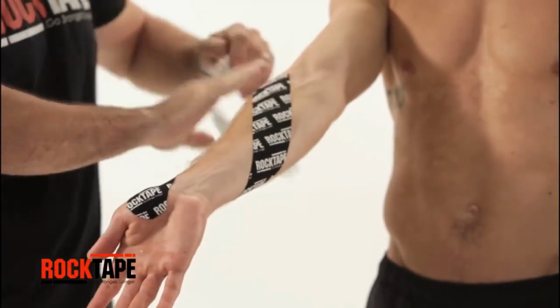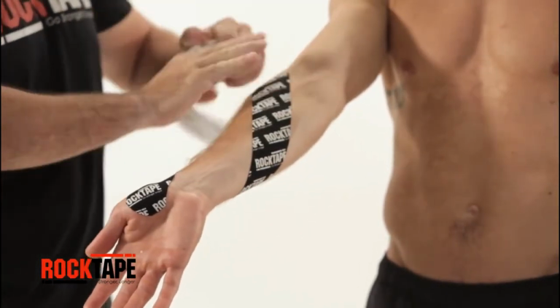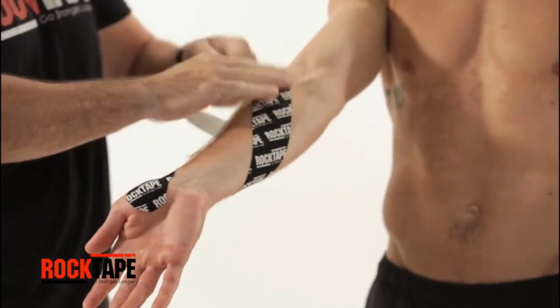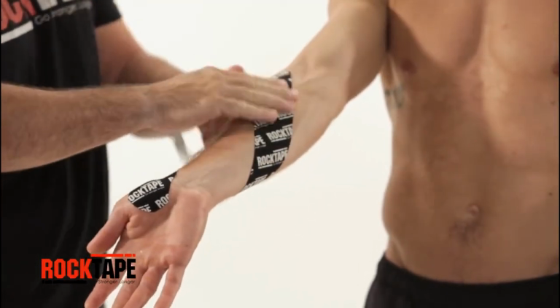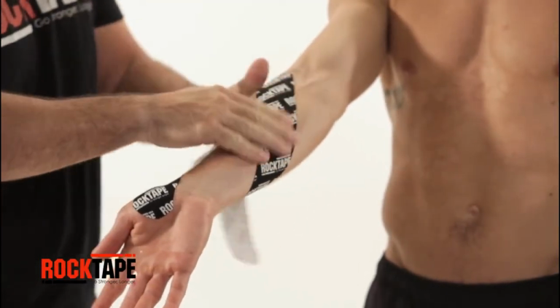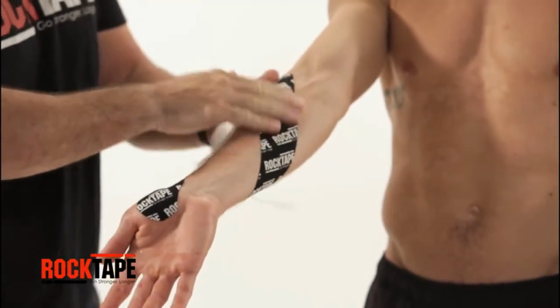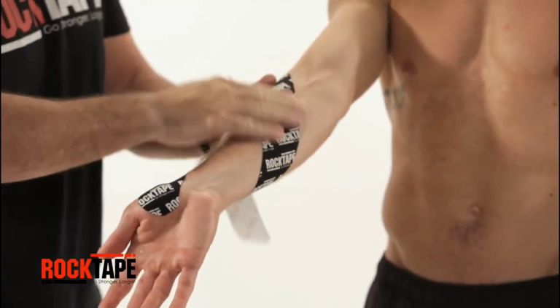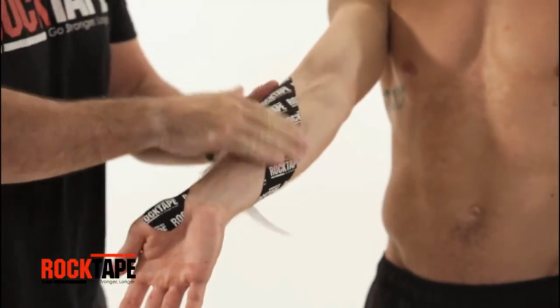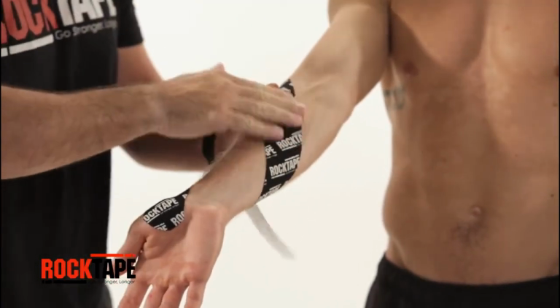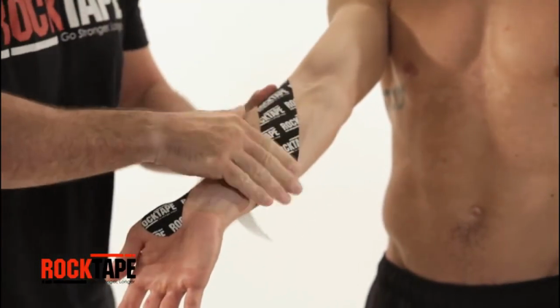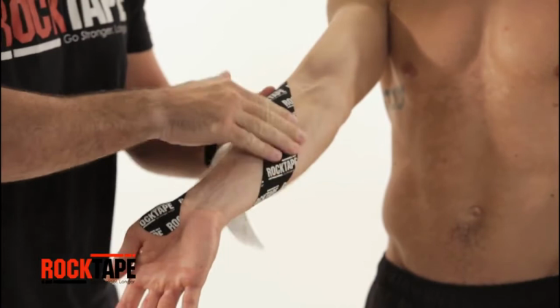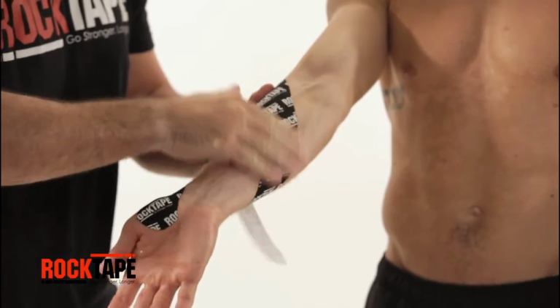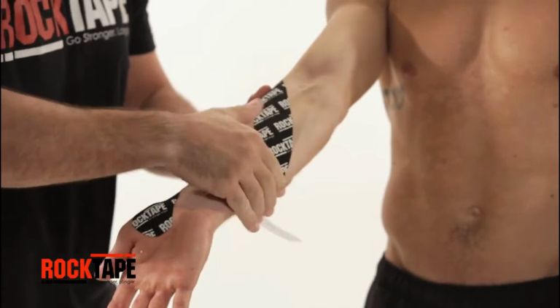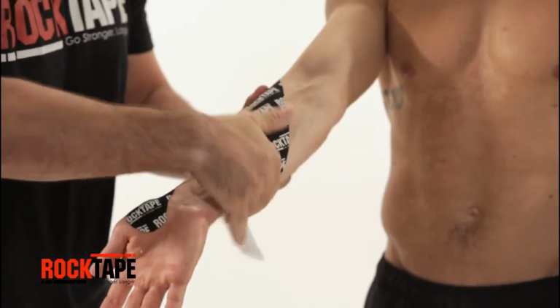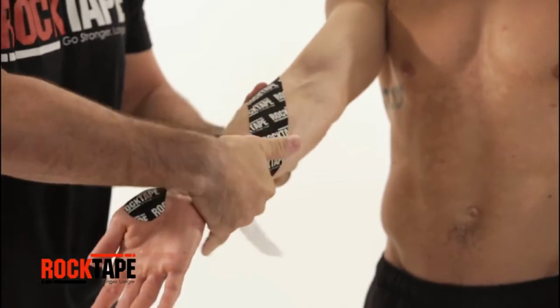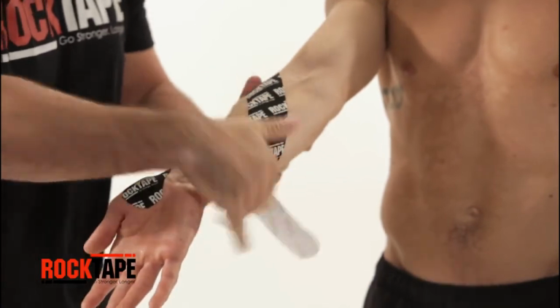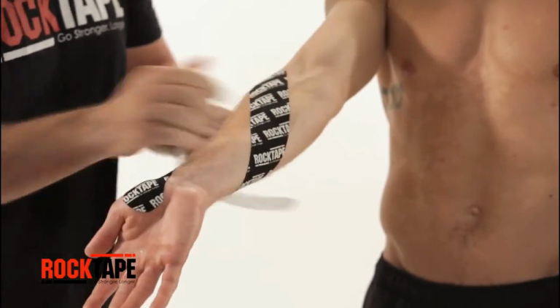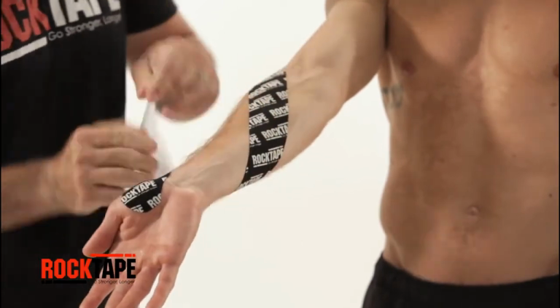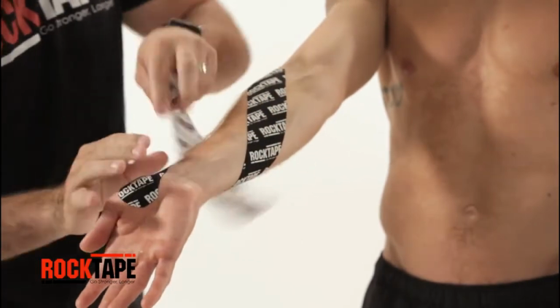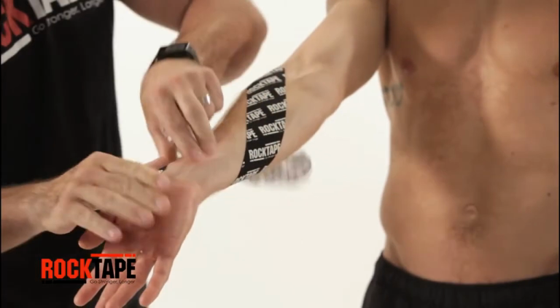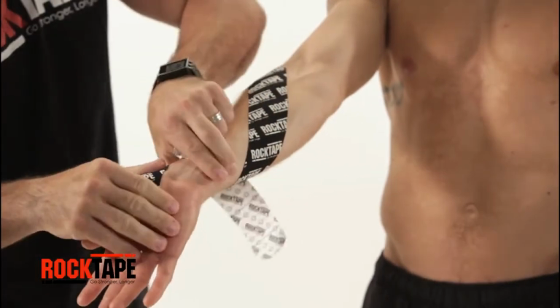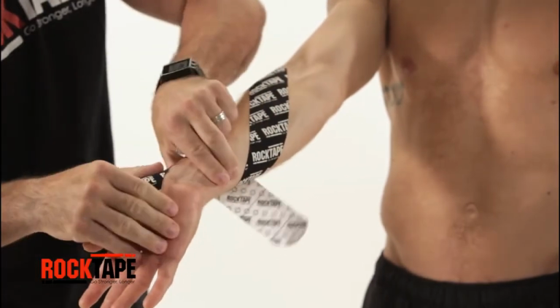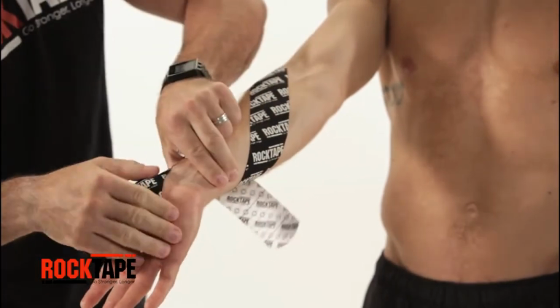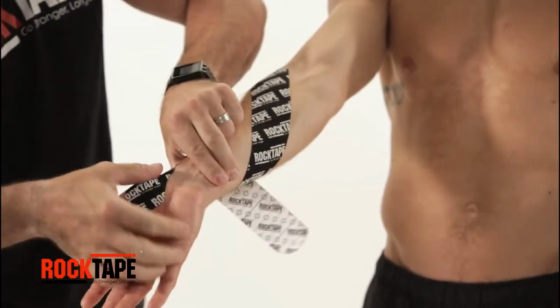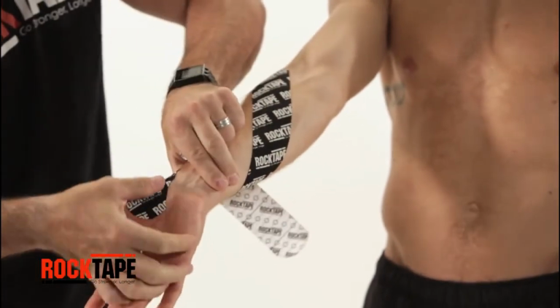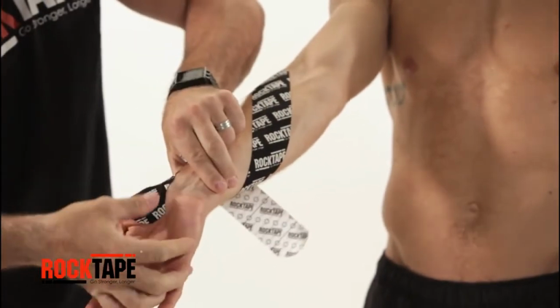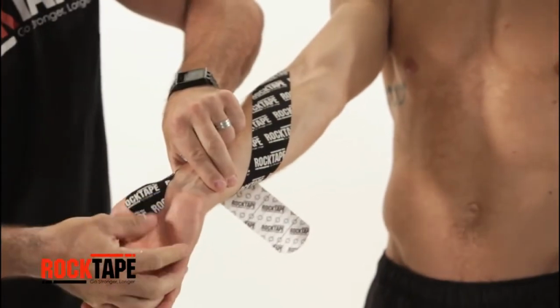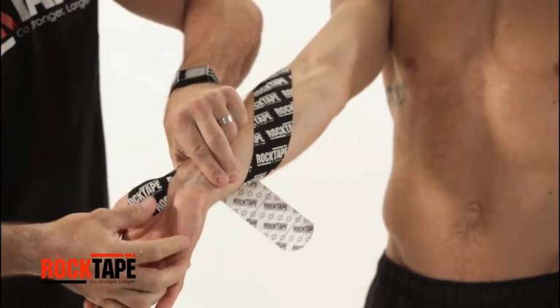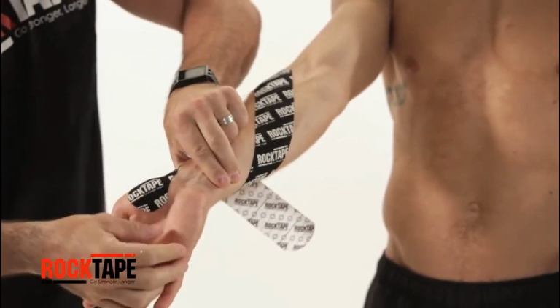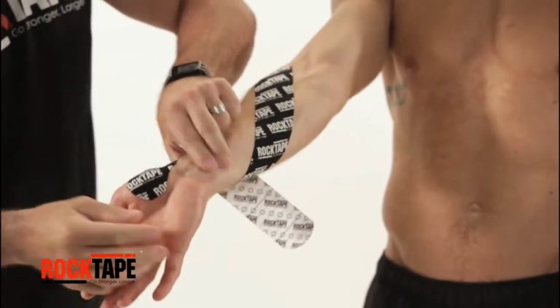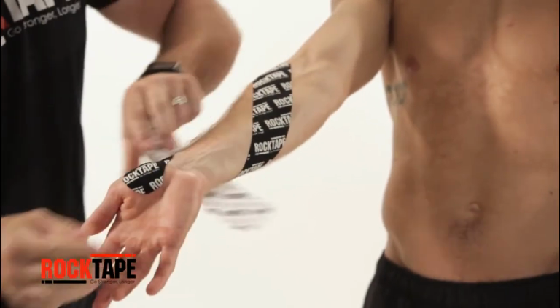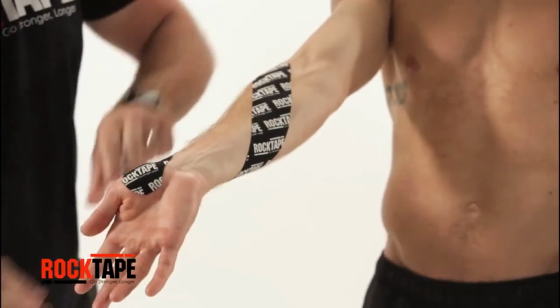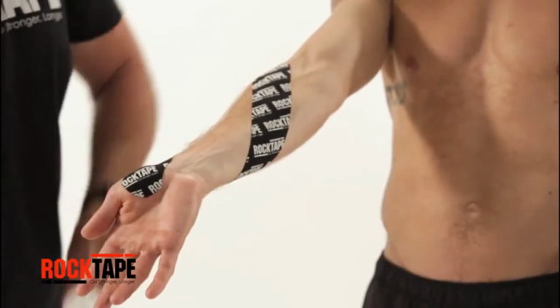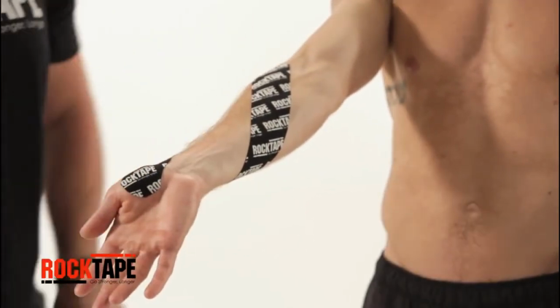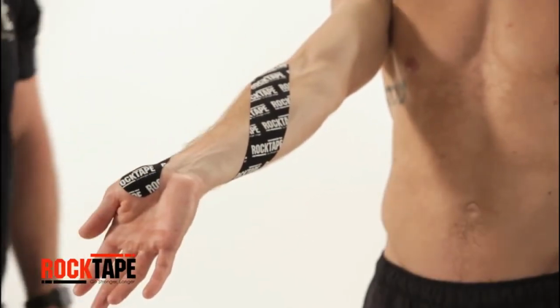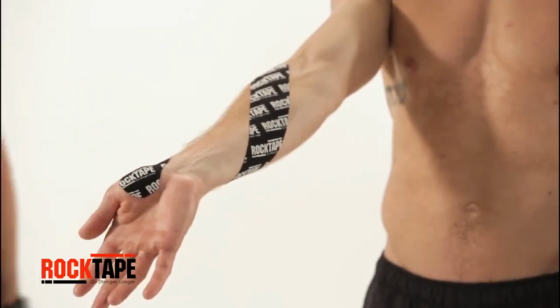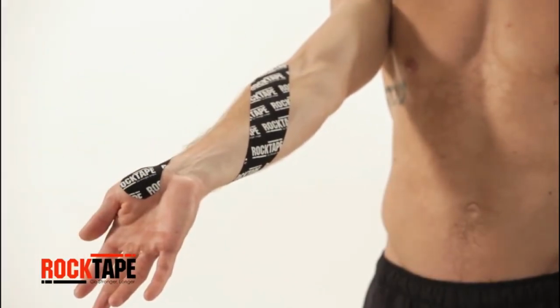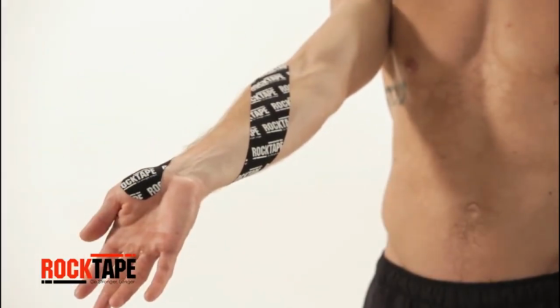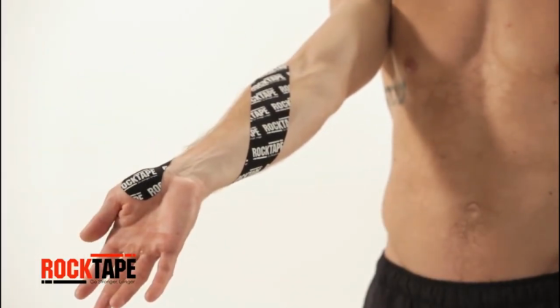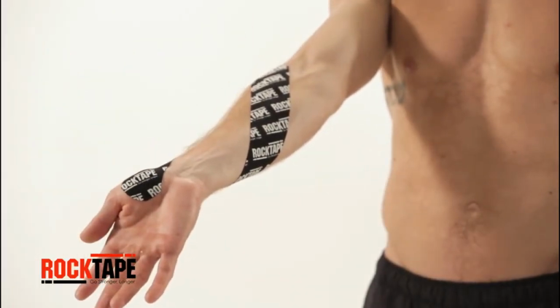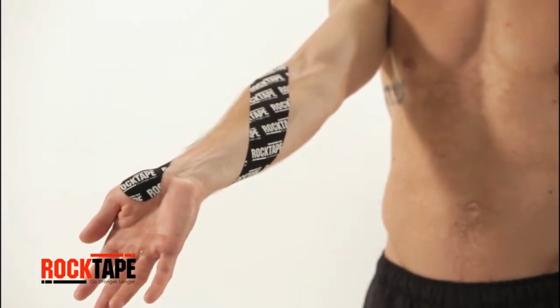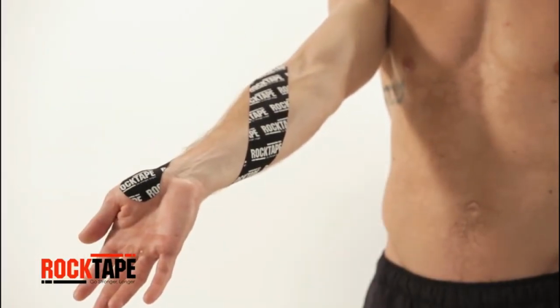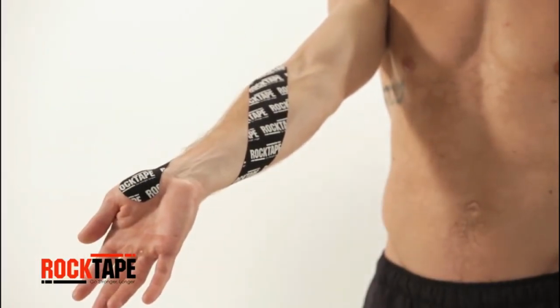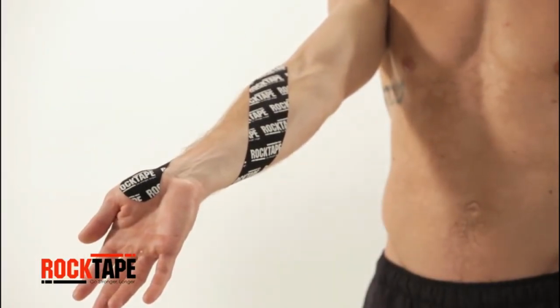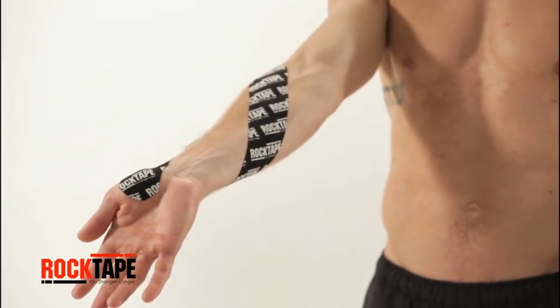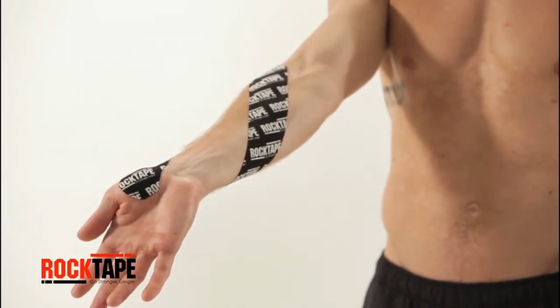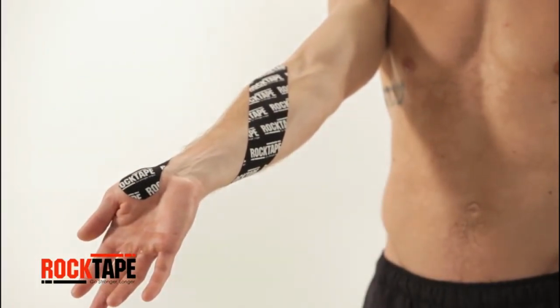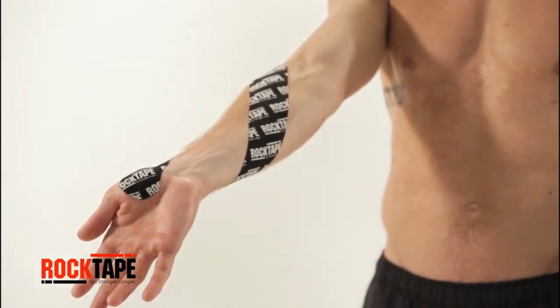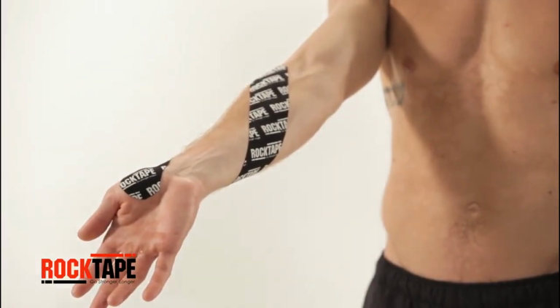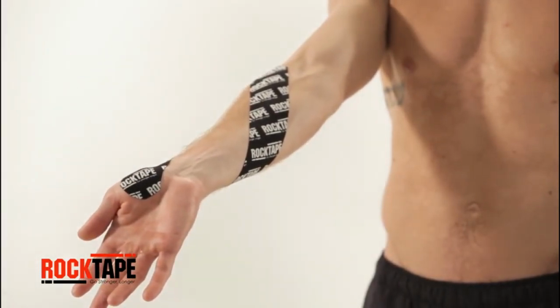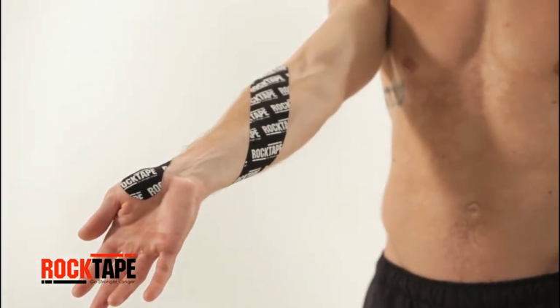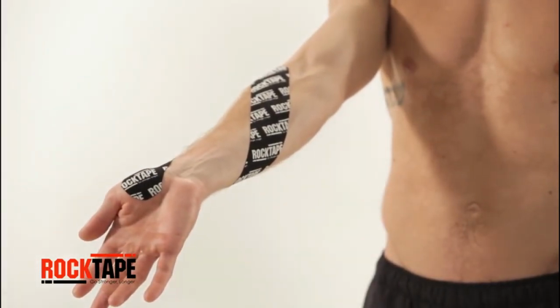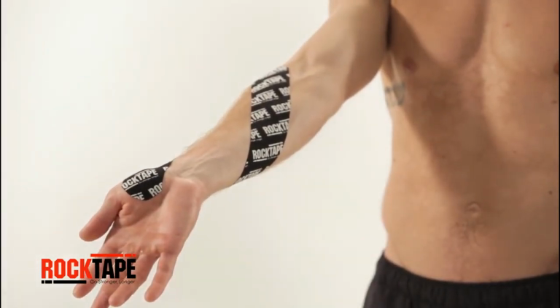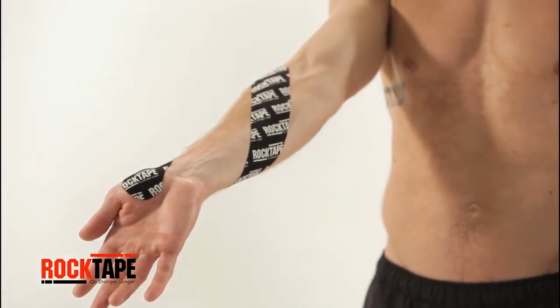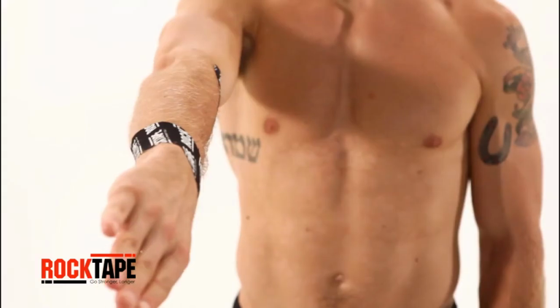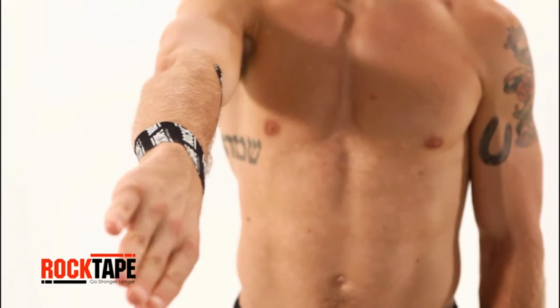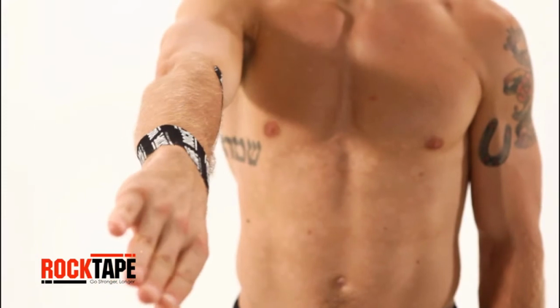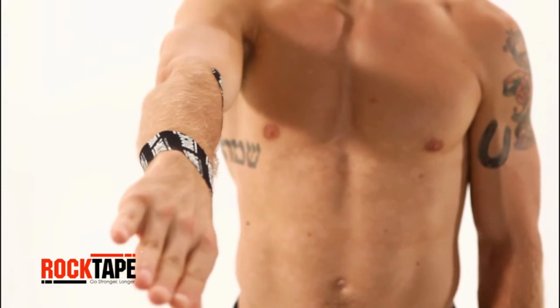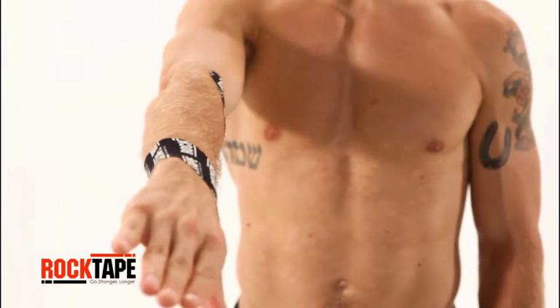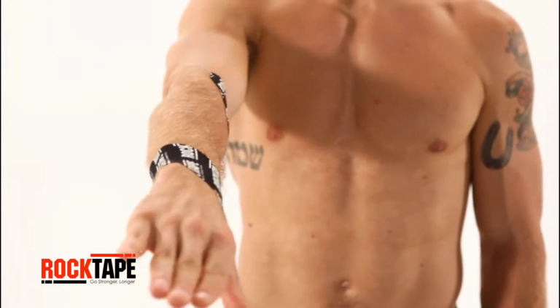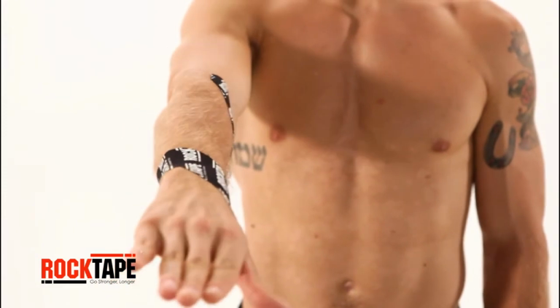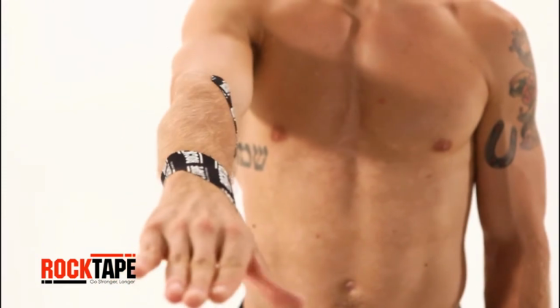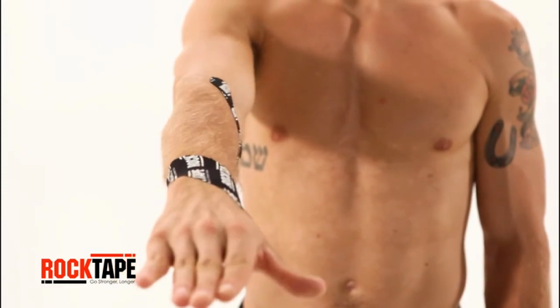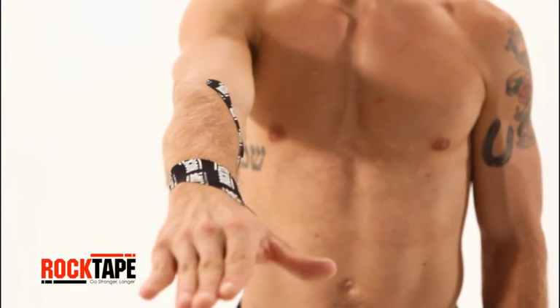There are two main points of contact: first, across the wrist, and second, at the front side of the forearm. Thanks for watching.